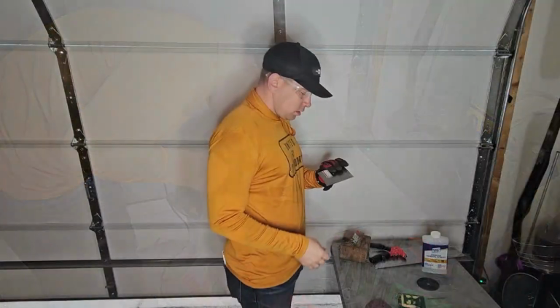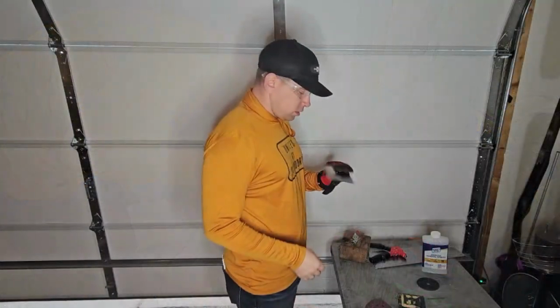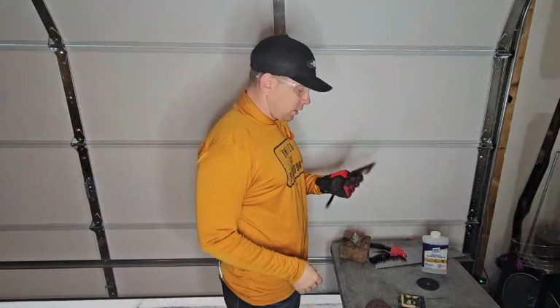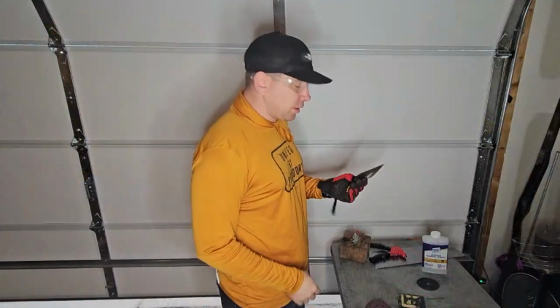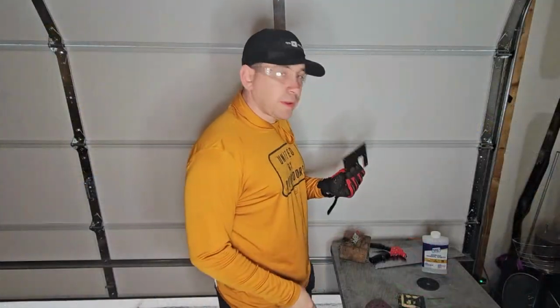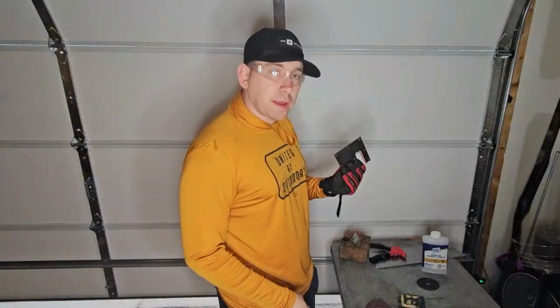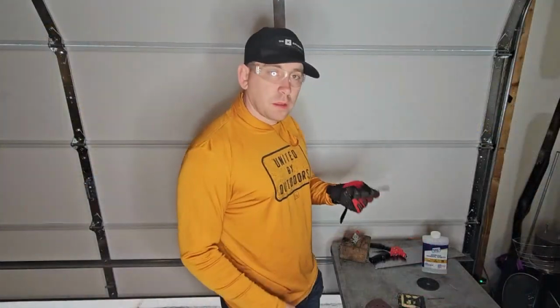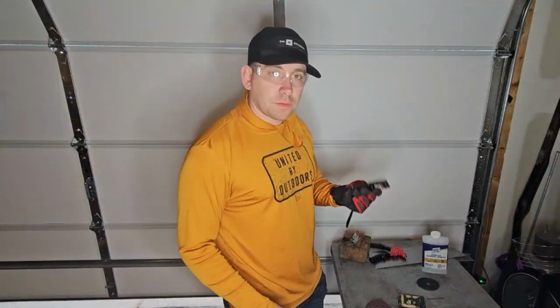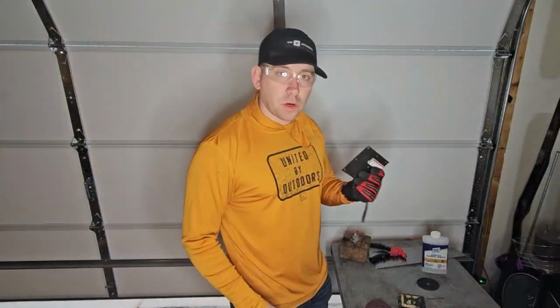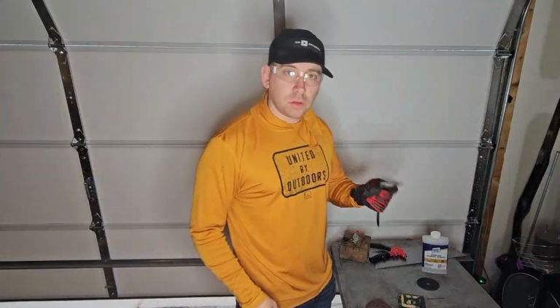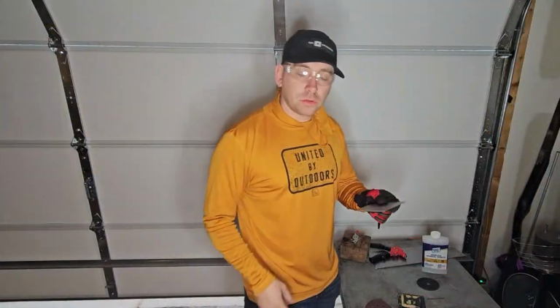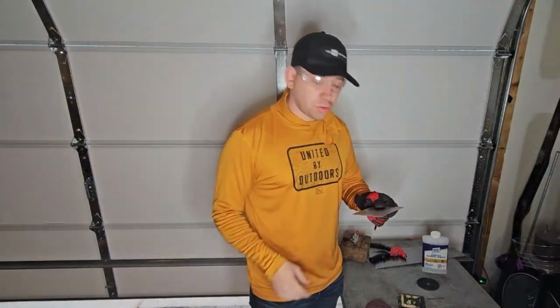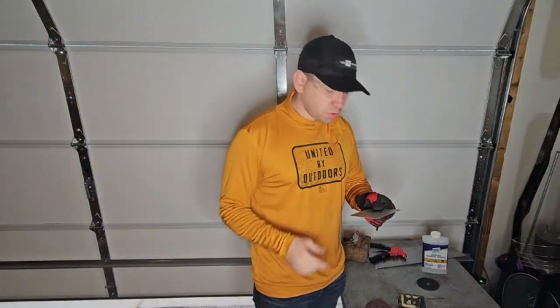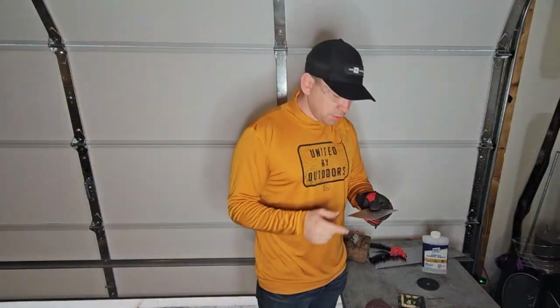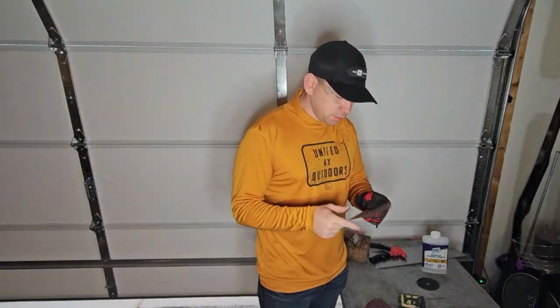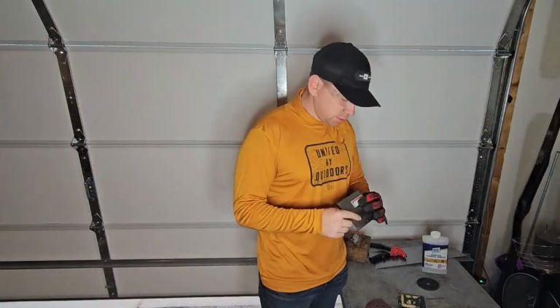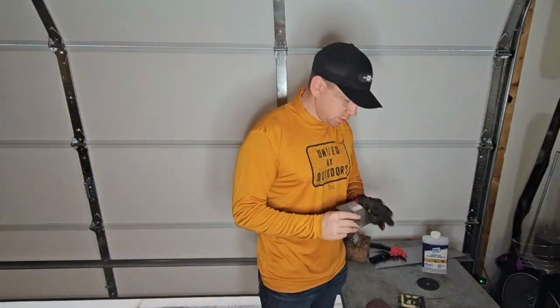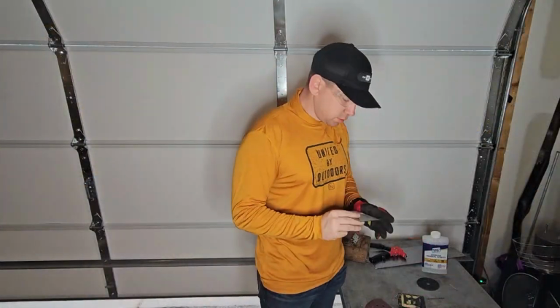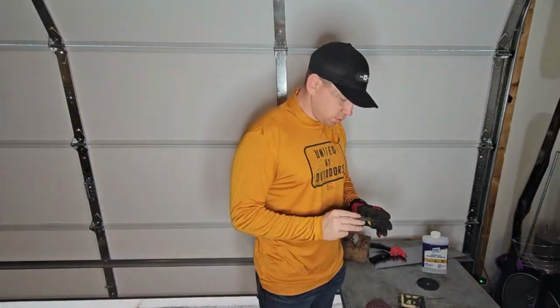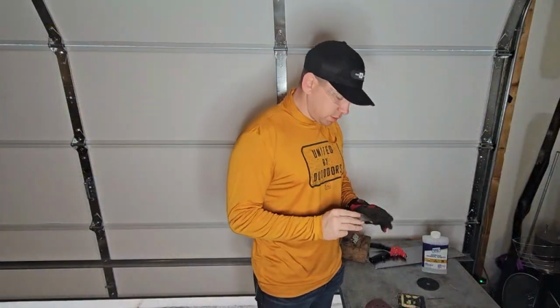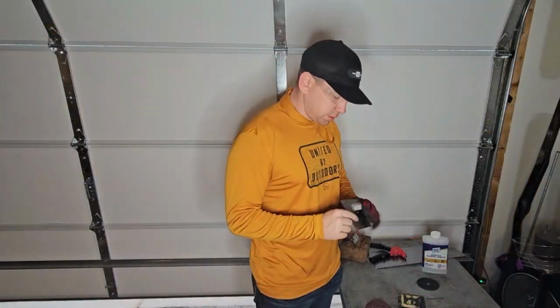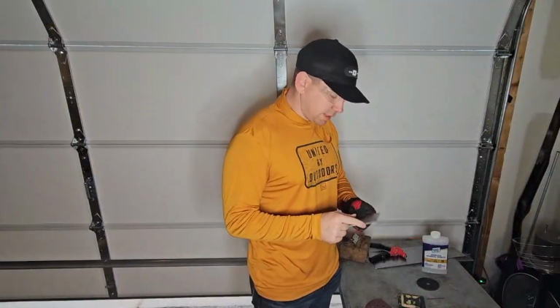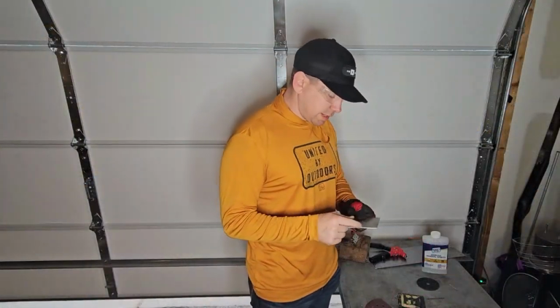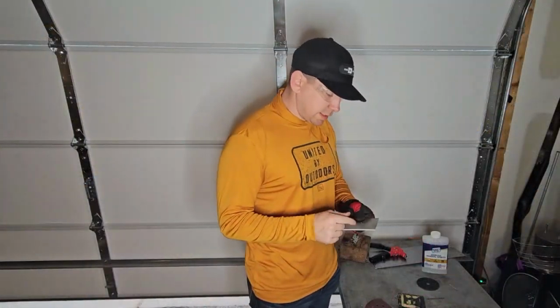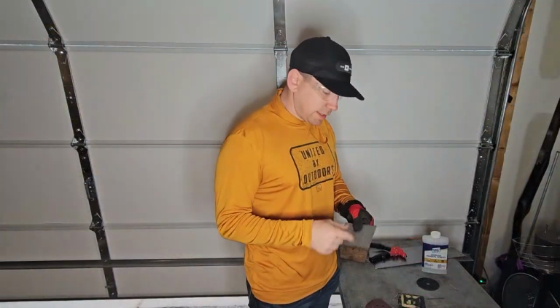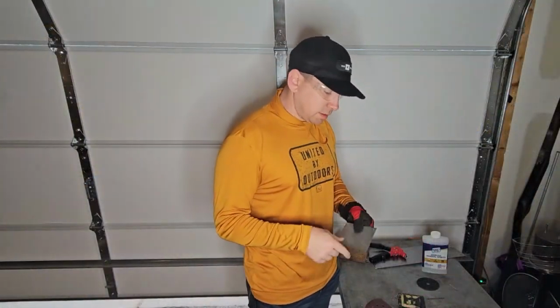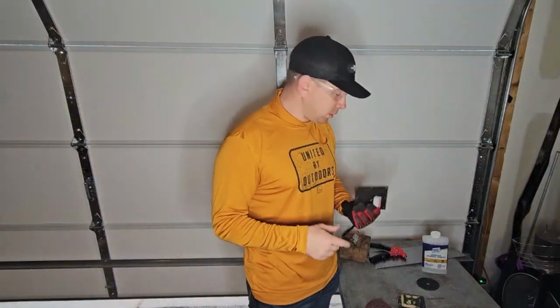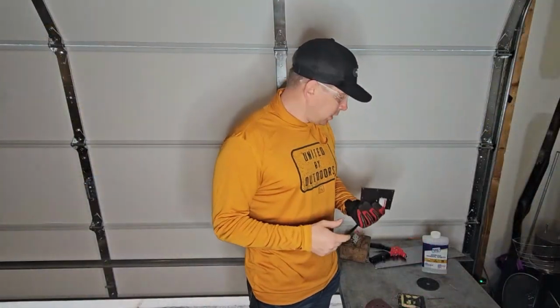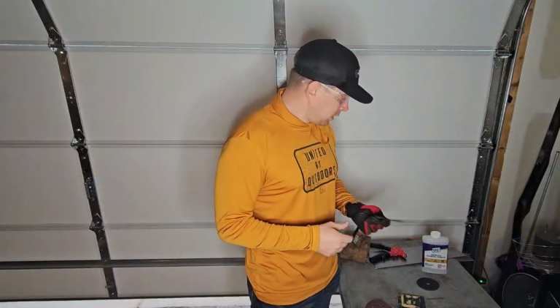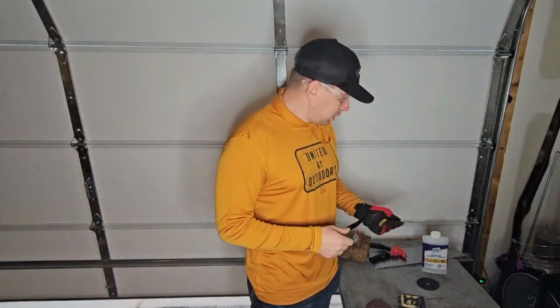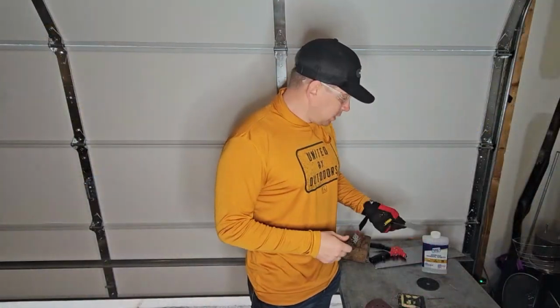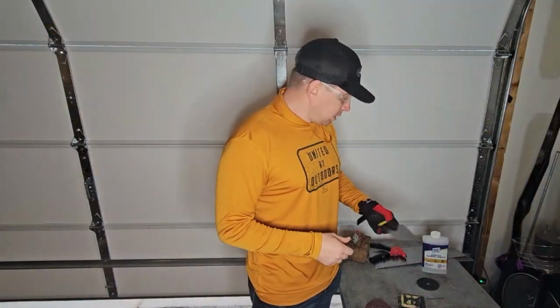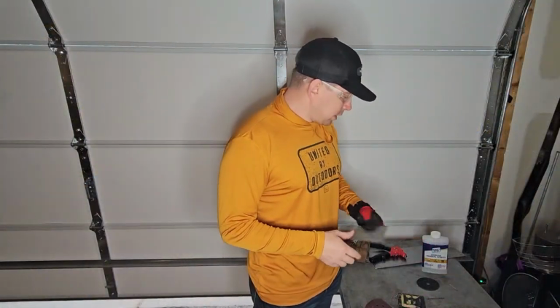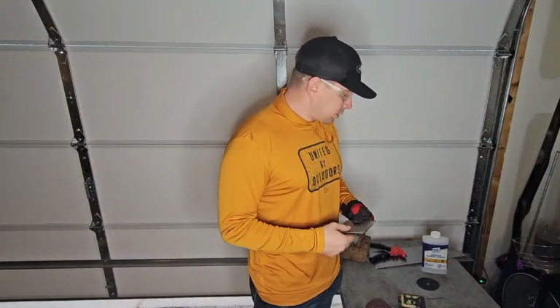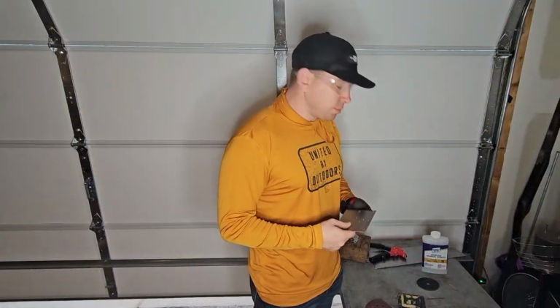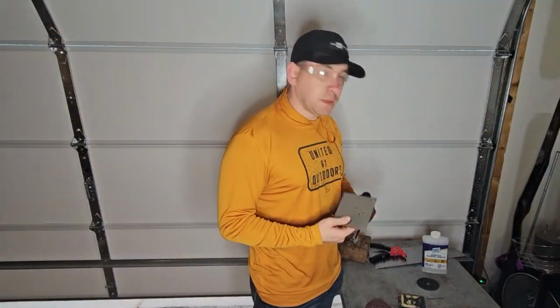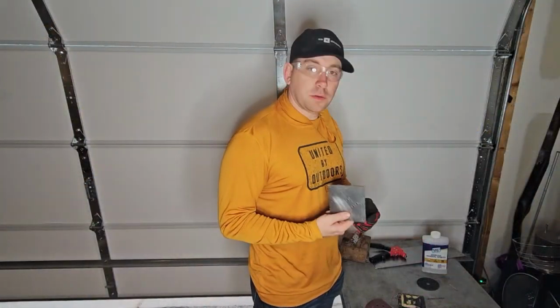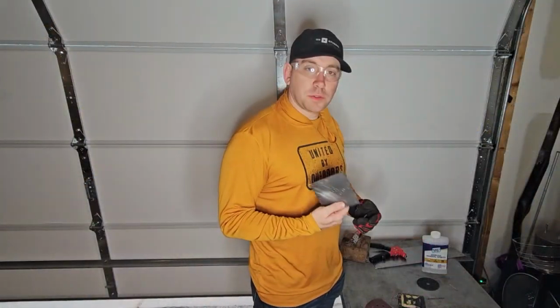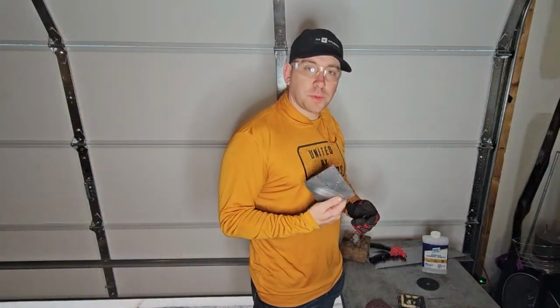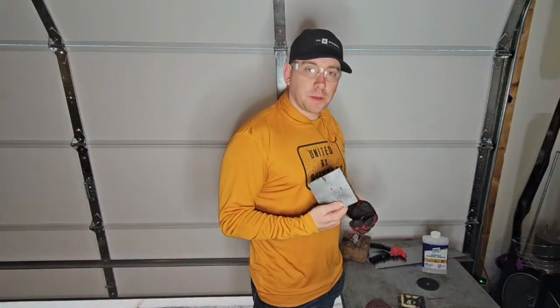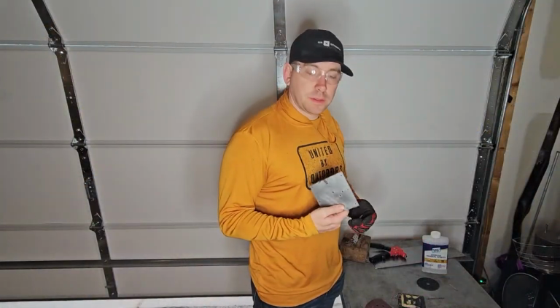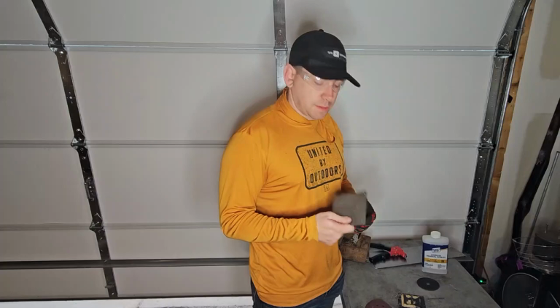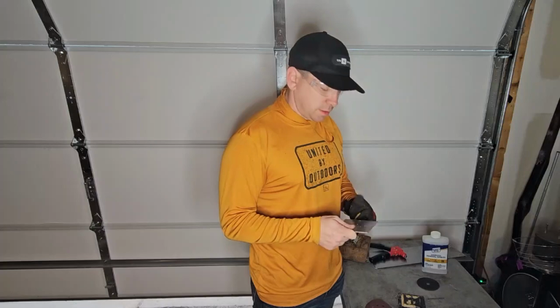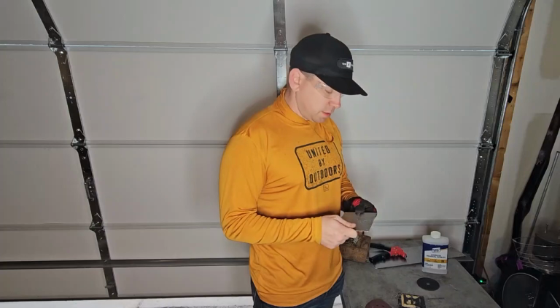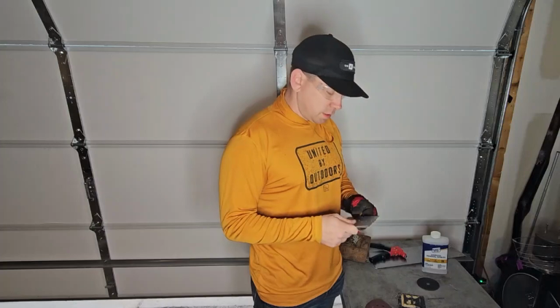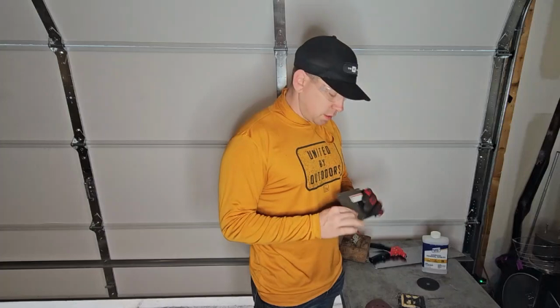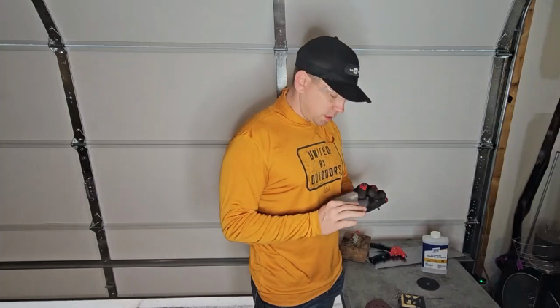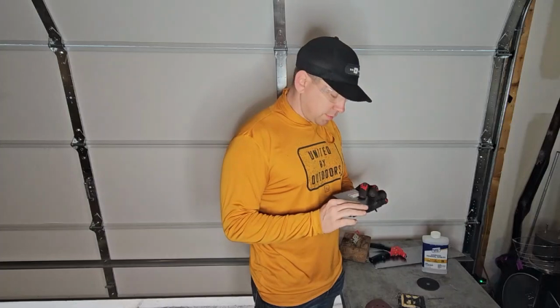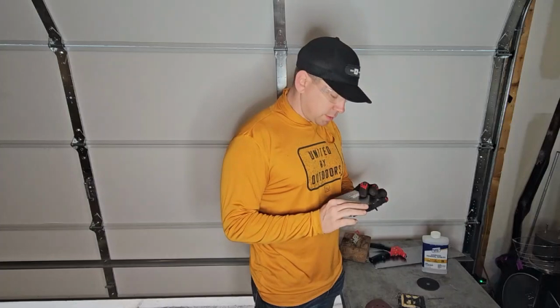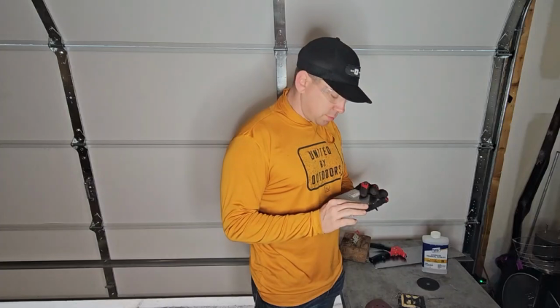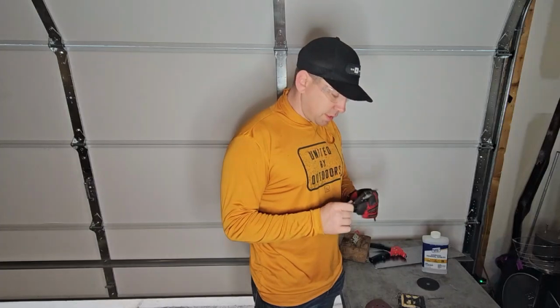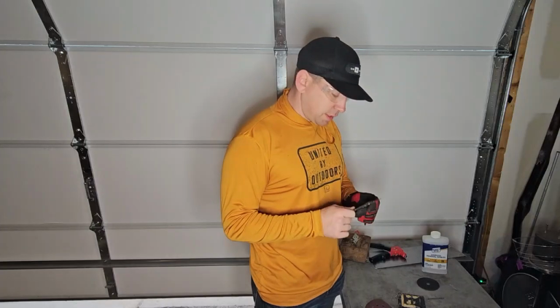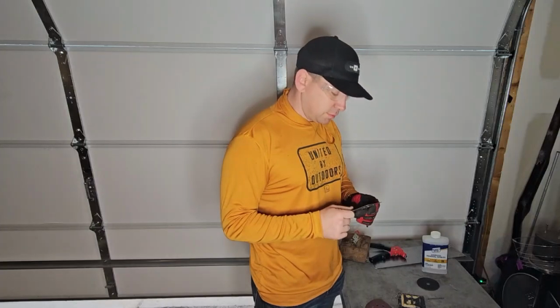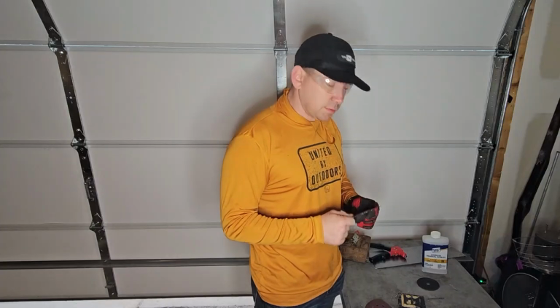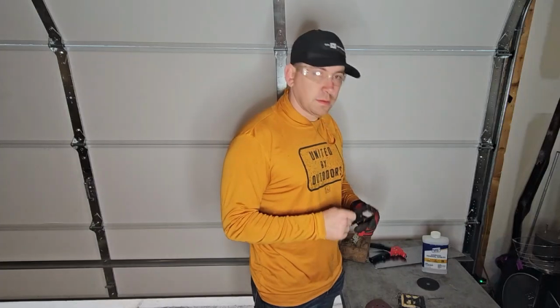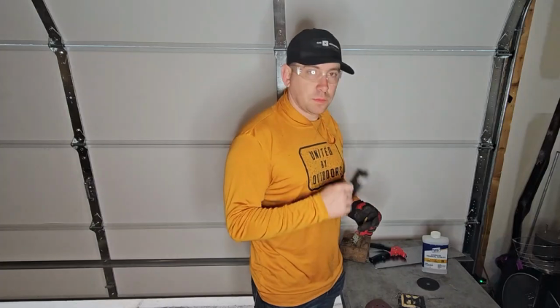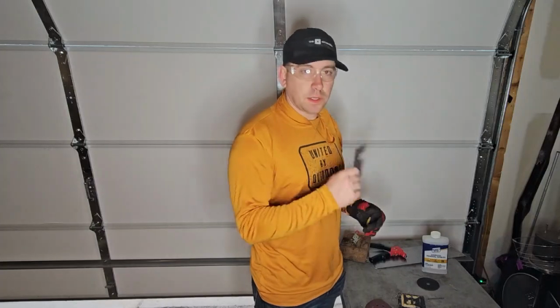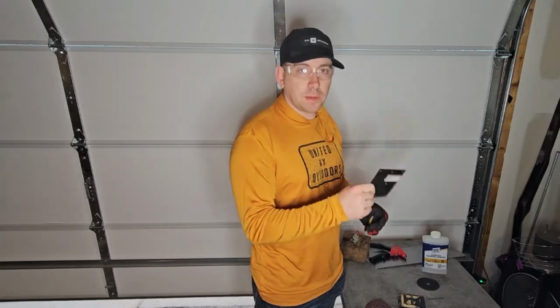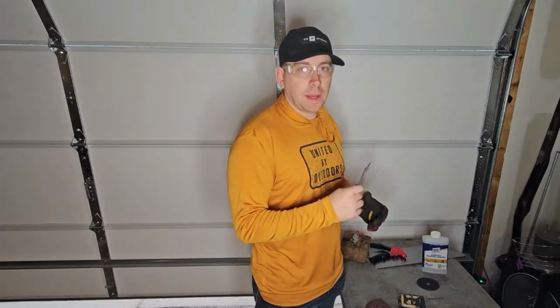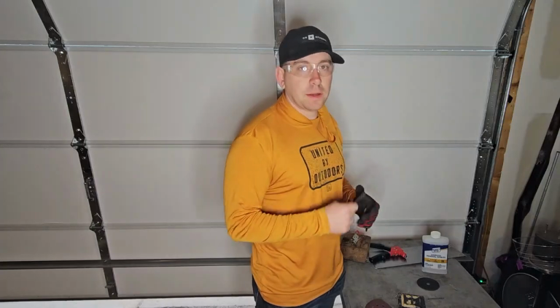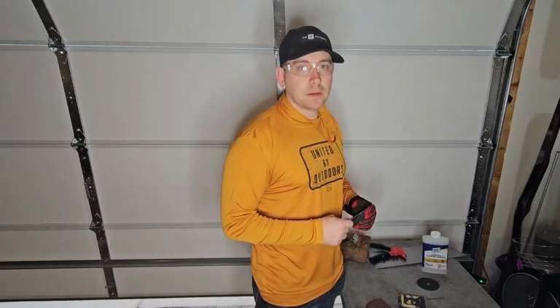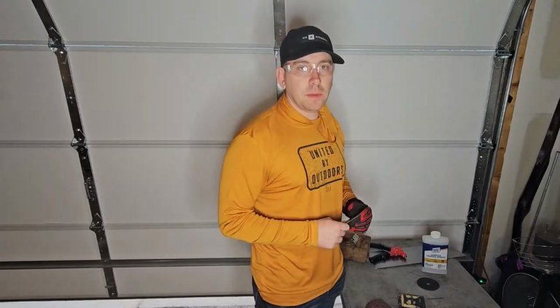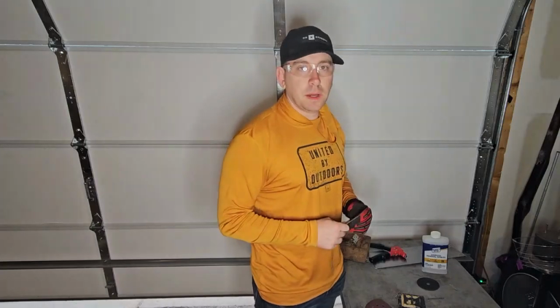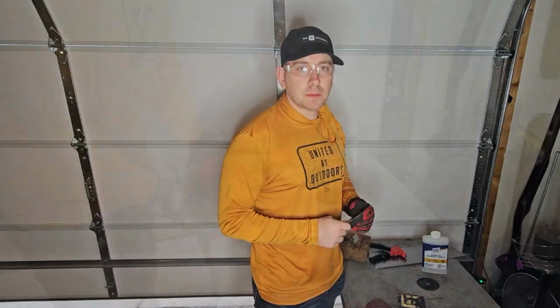Now that we got all of our holes drilled, we're going to sand it down, hit it with some mineral spirits, give it some paint, and we'll get it back on the box.